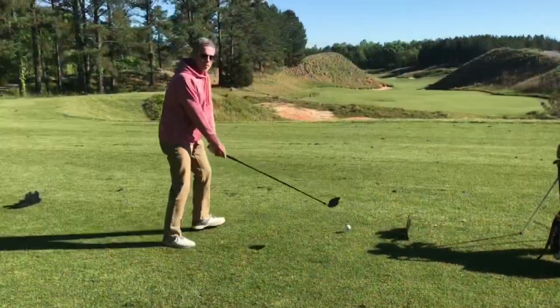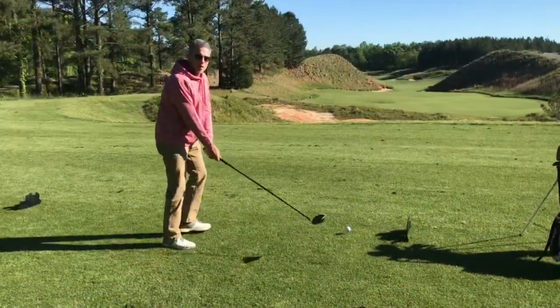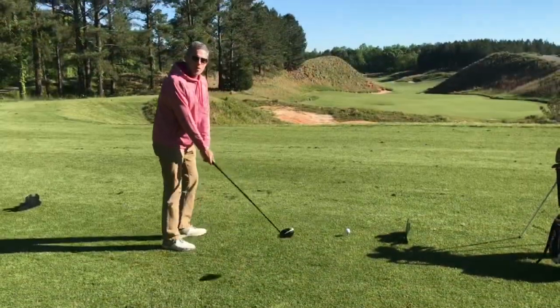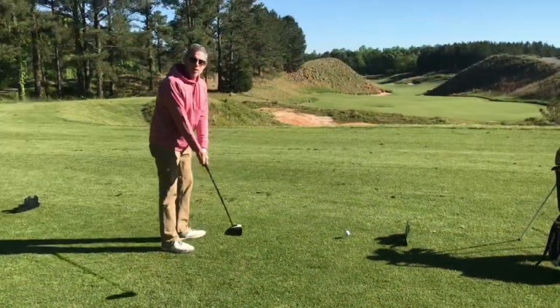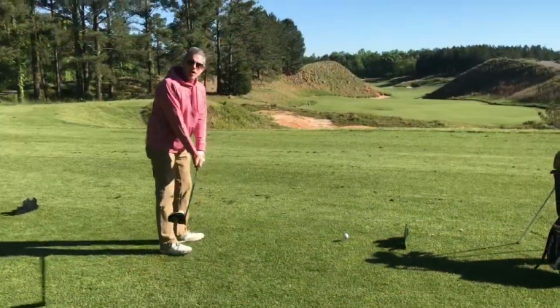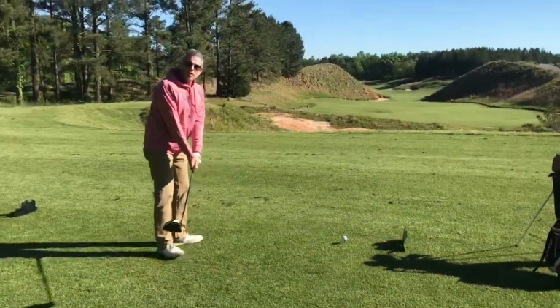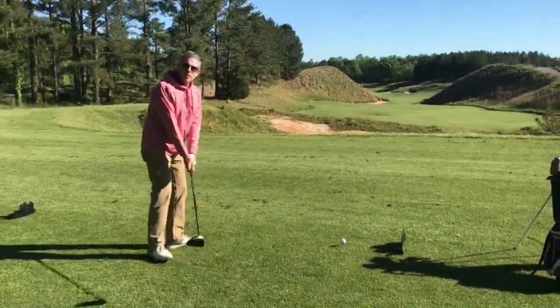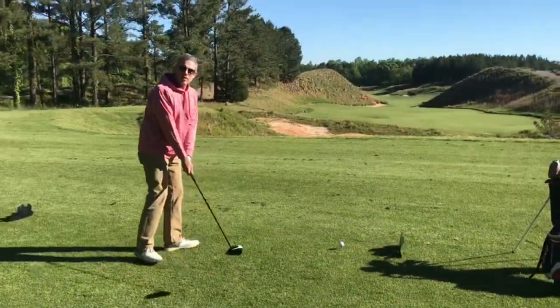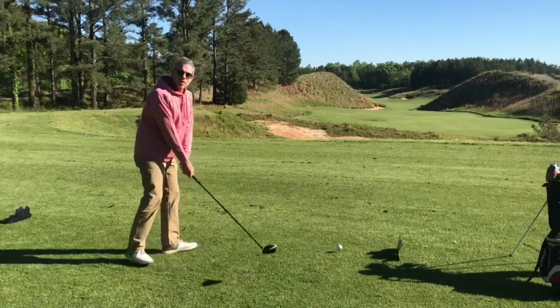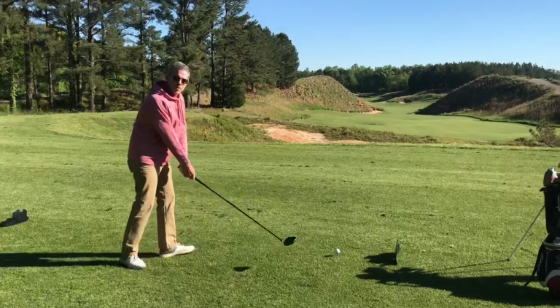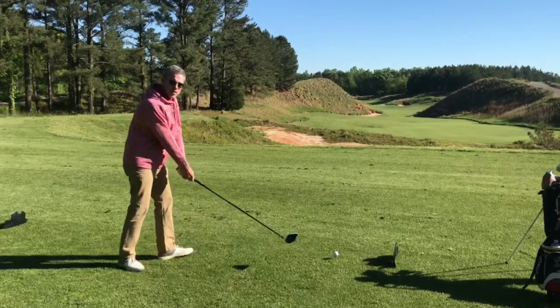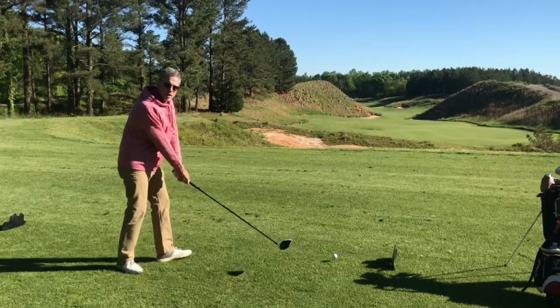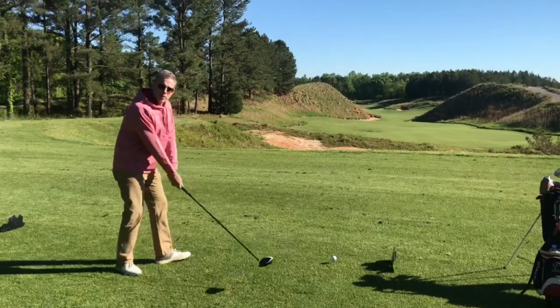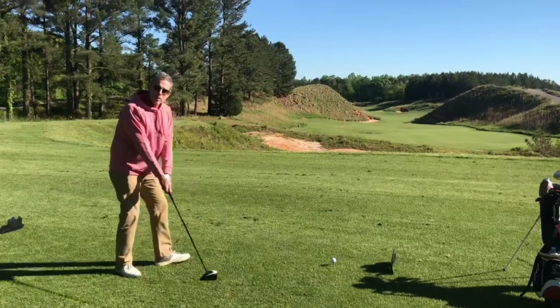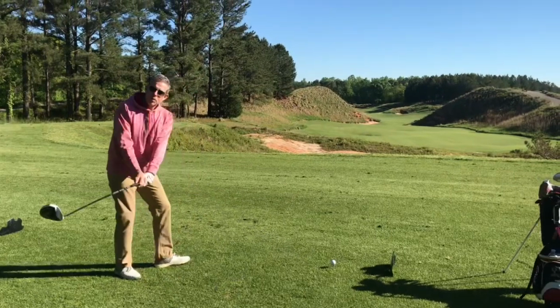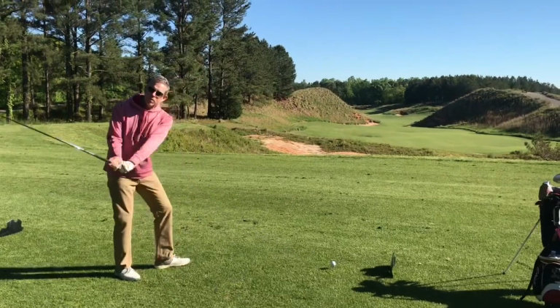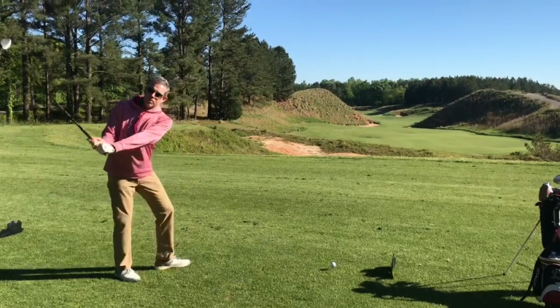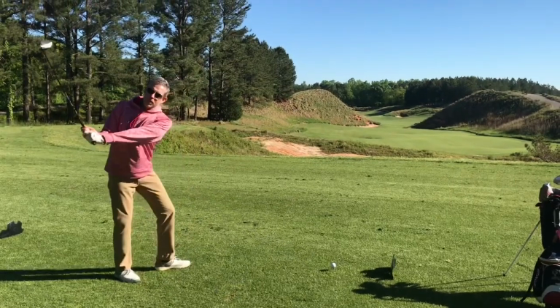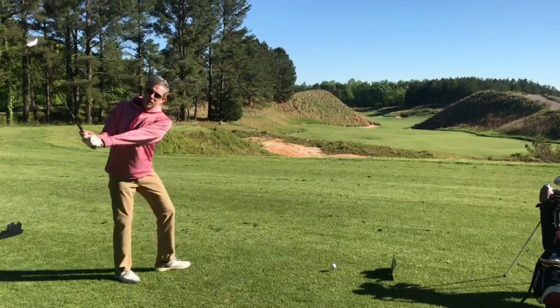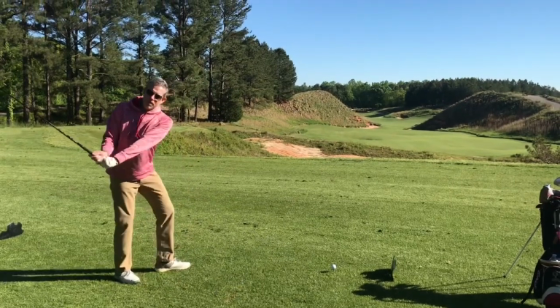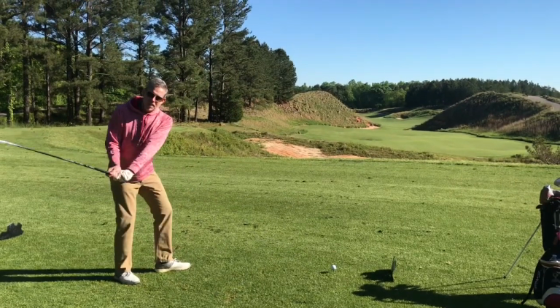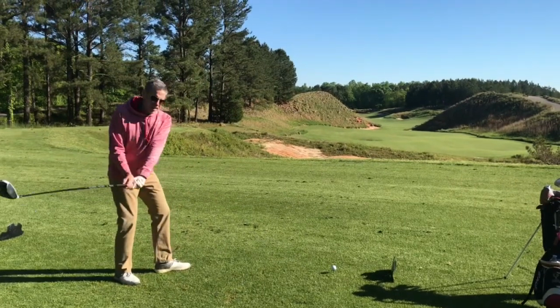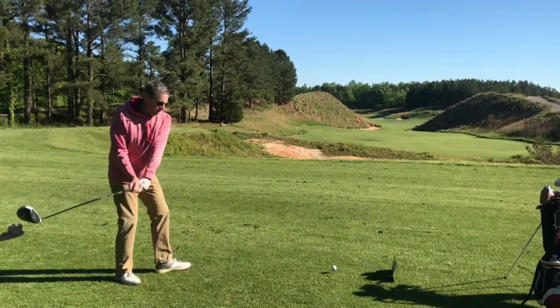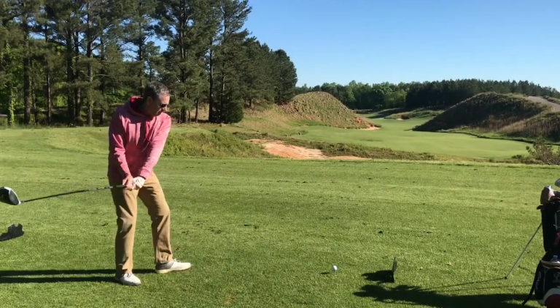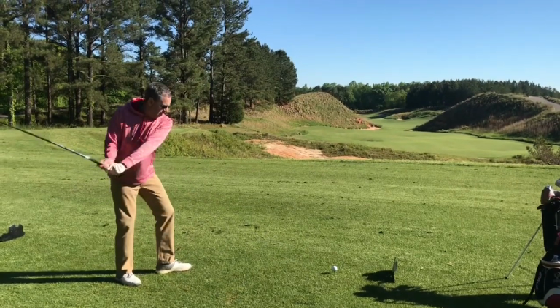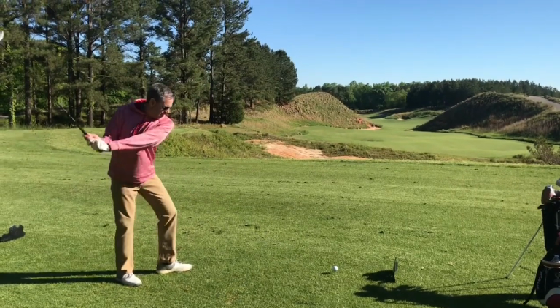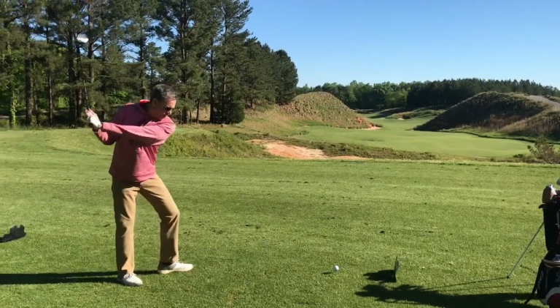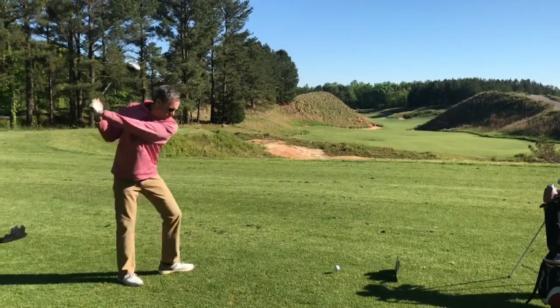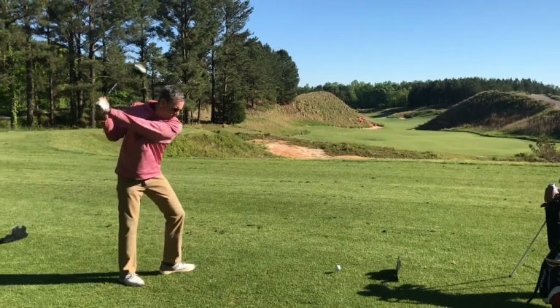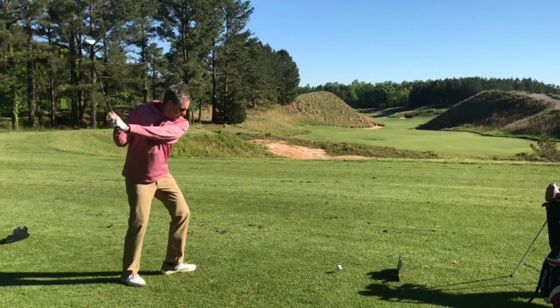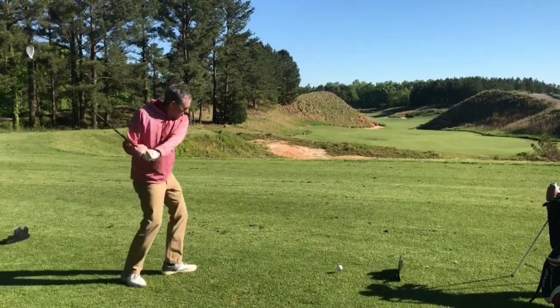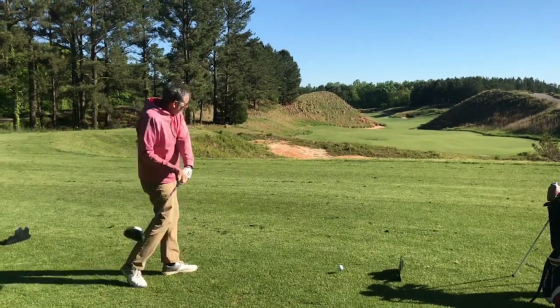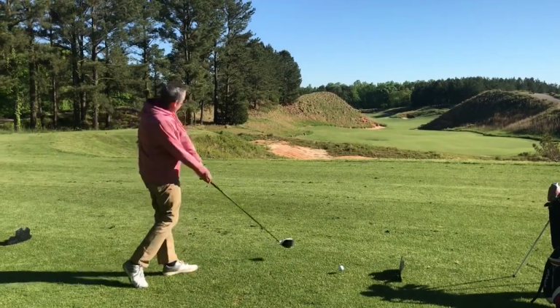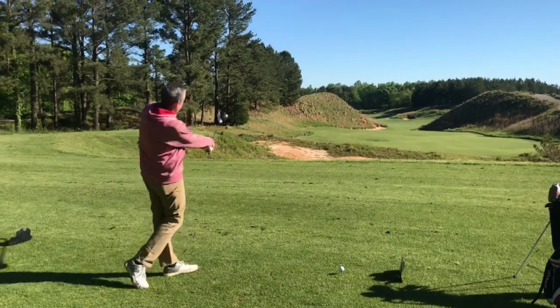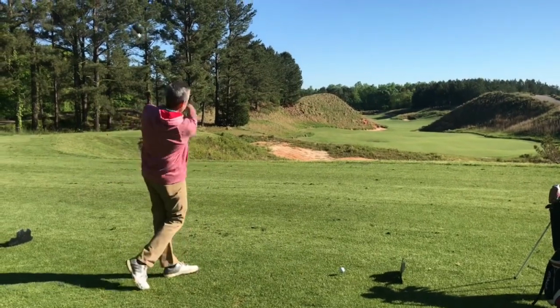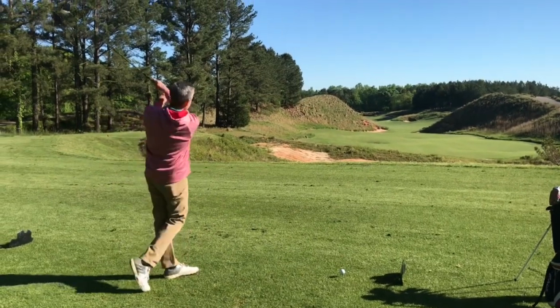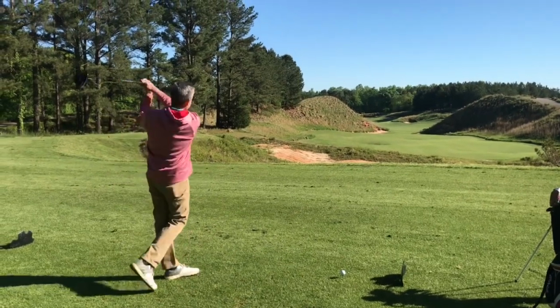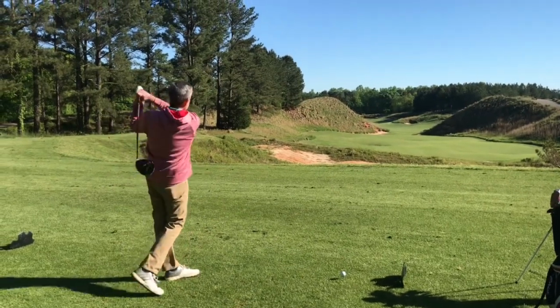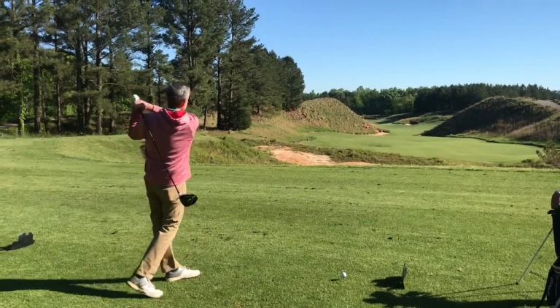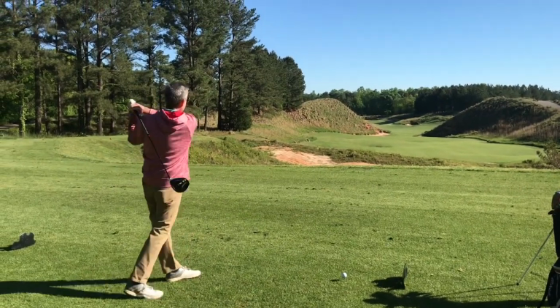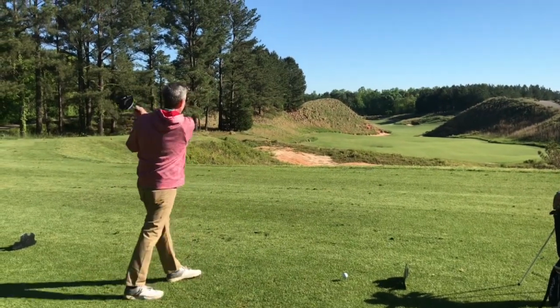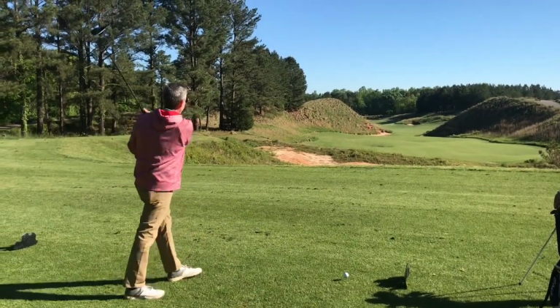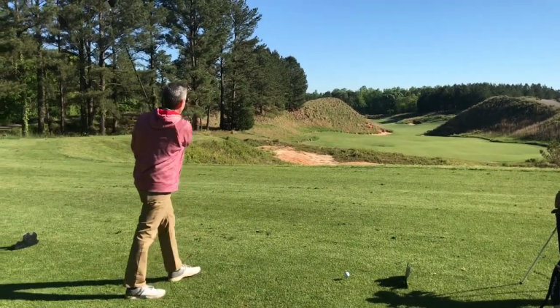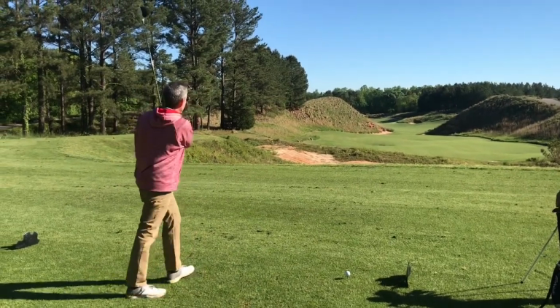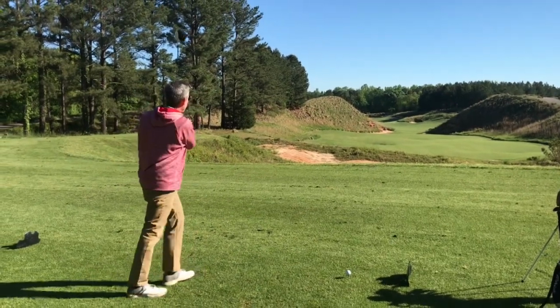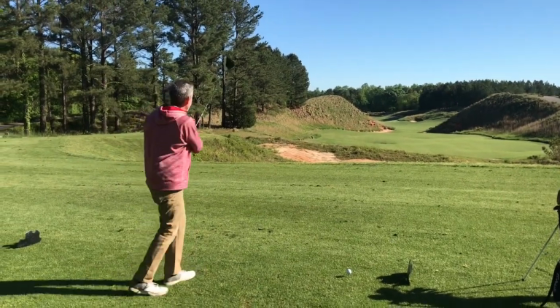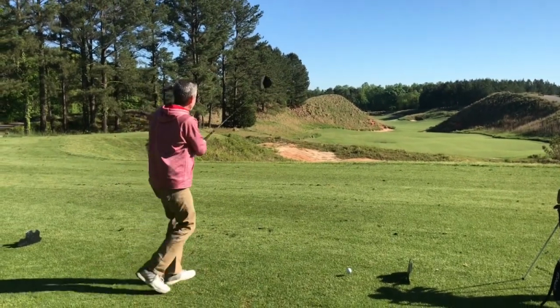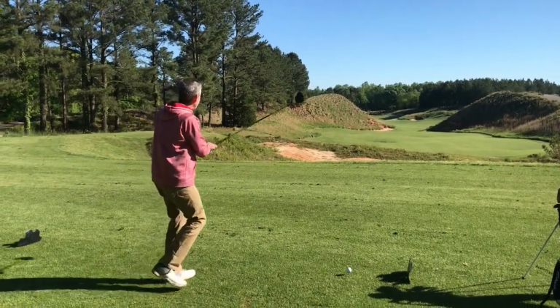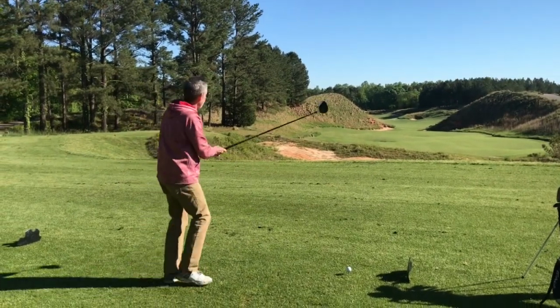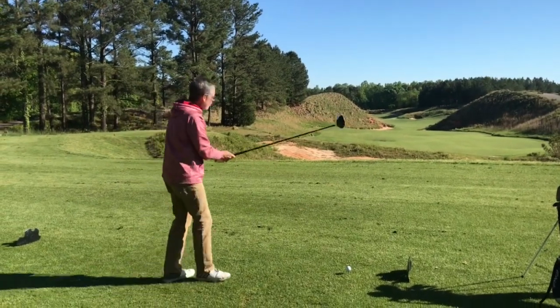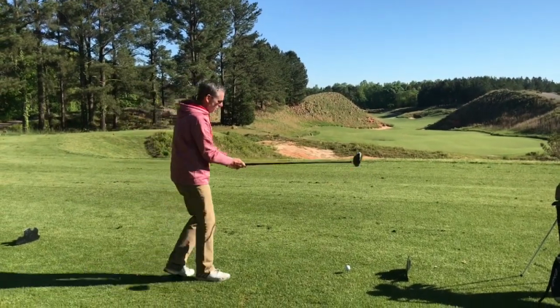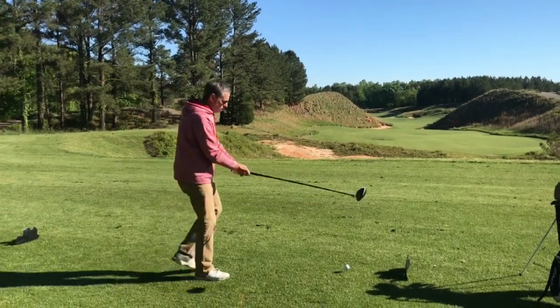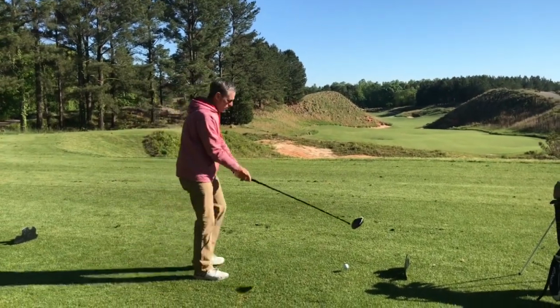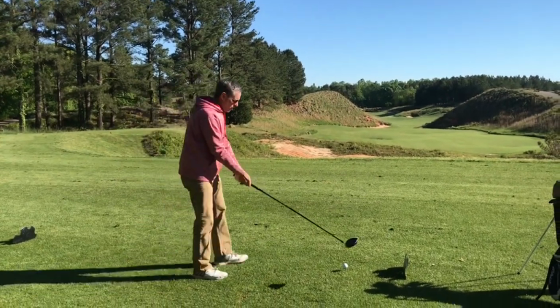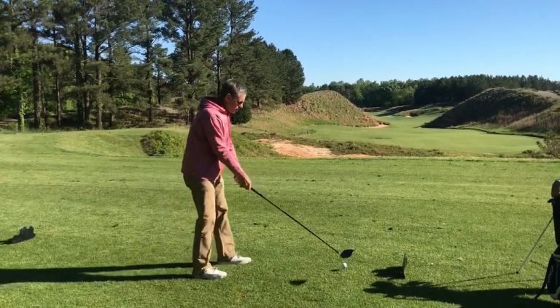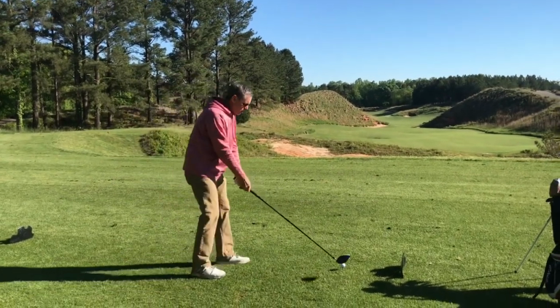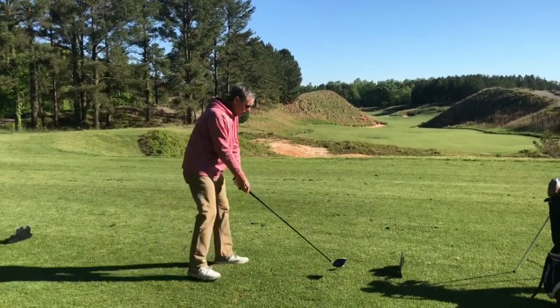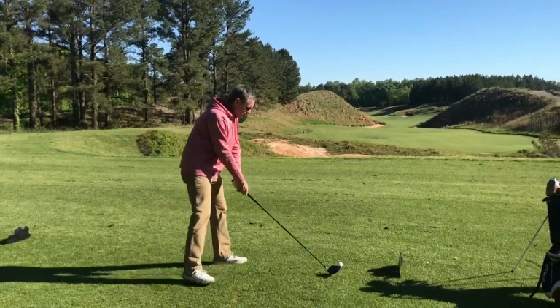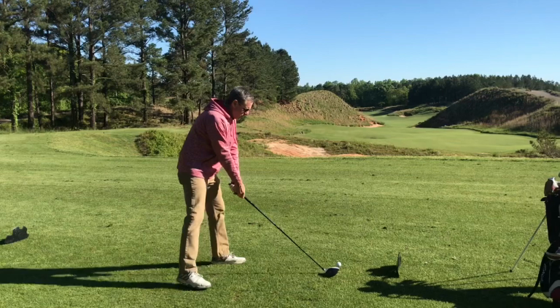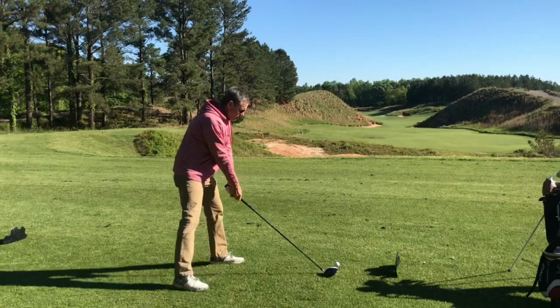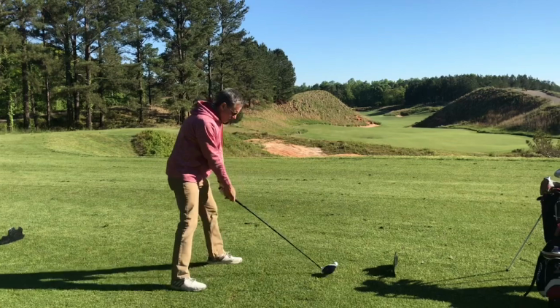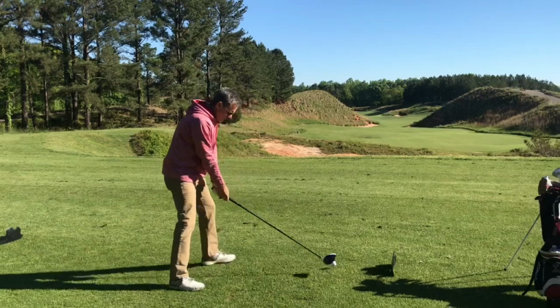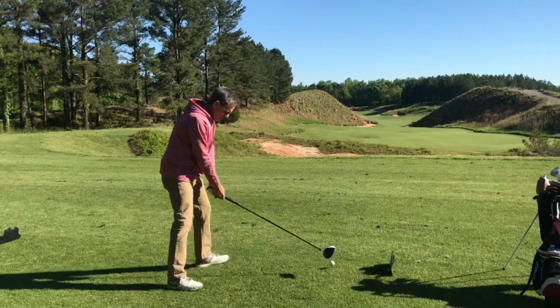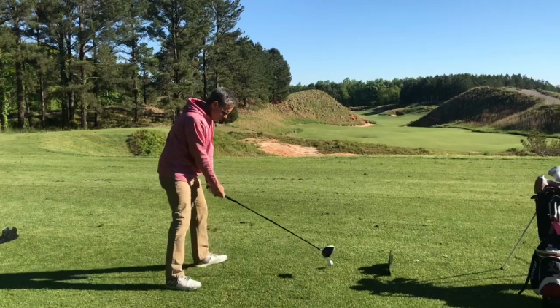This is my first round this year at this golf course. I think I played — this will be my fourth round overall, first round here this year.